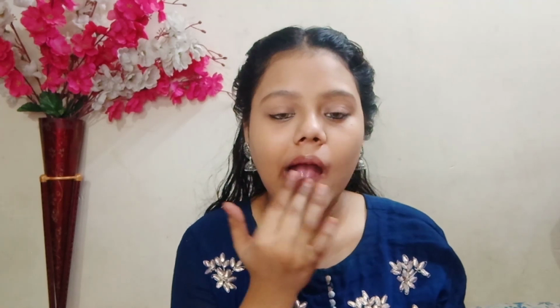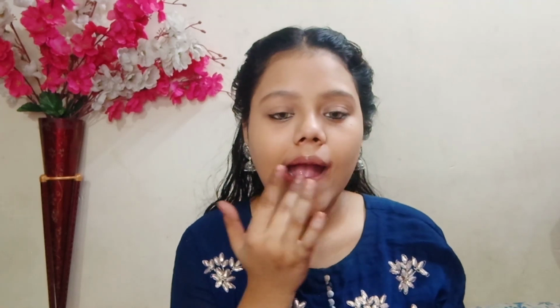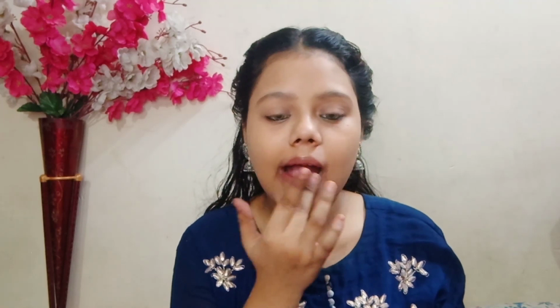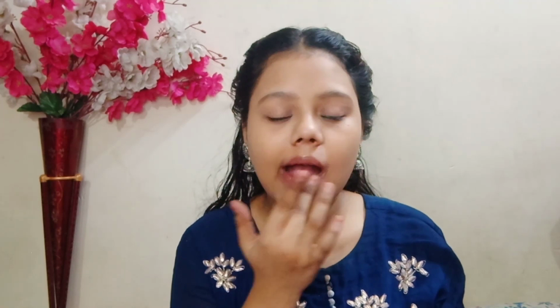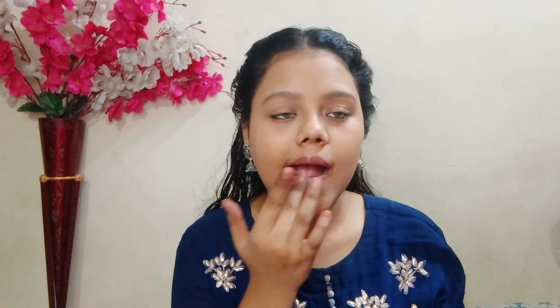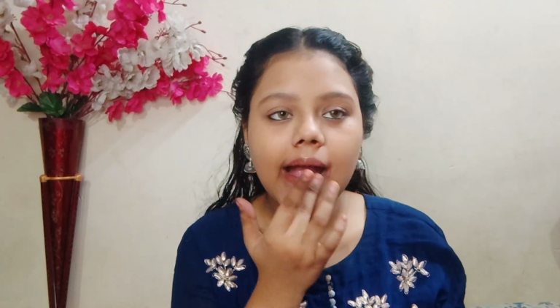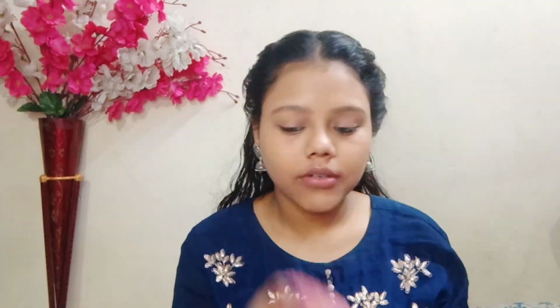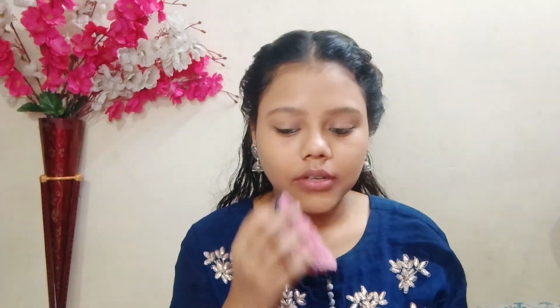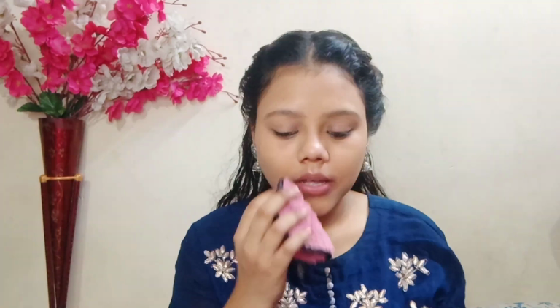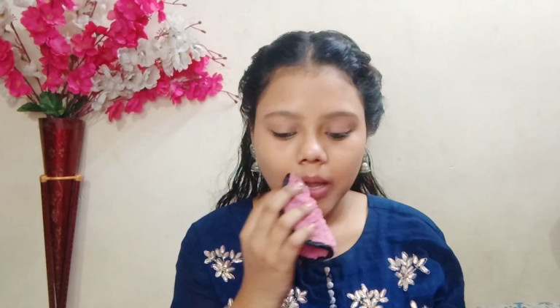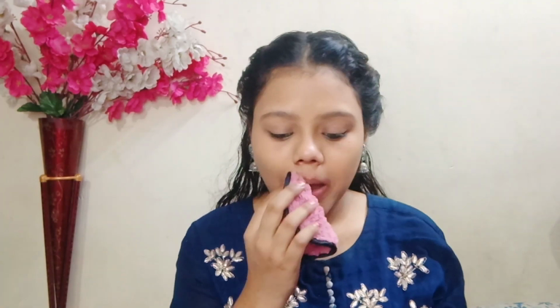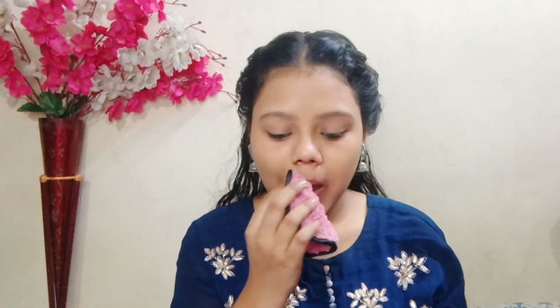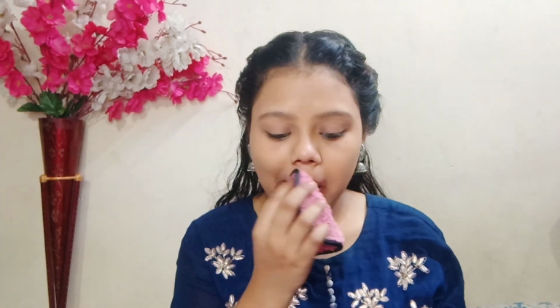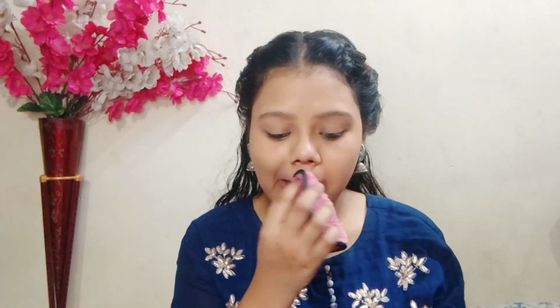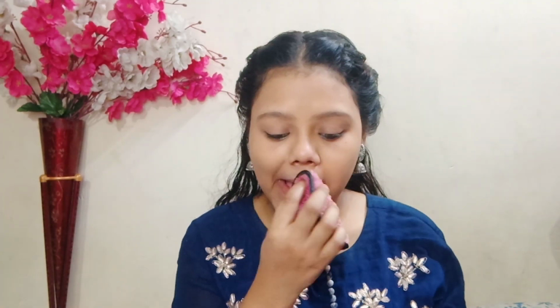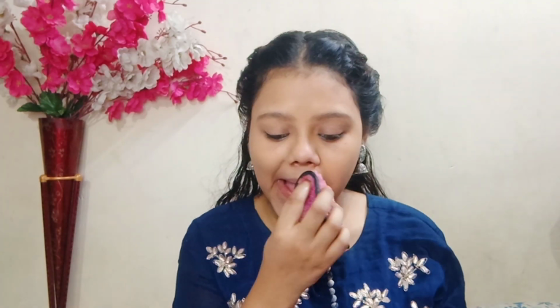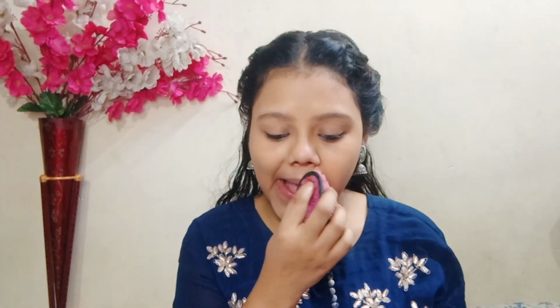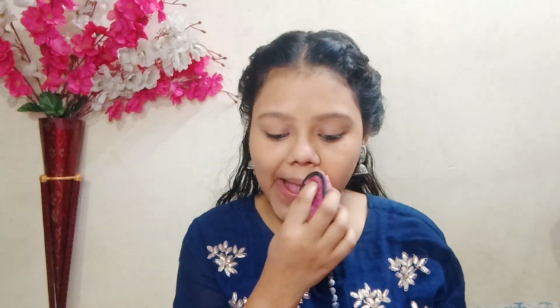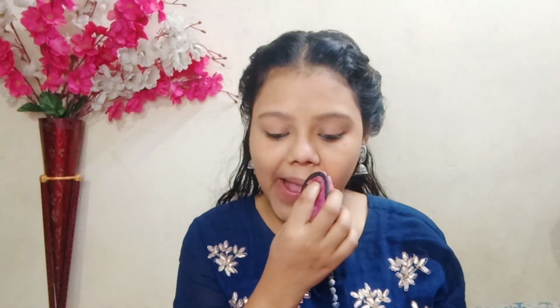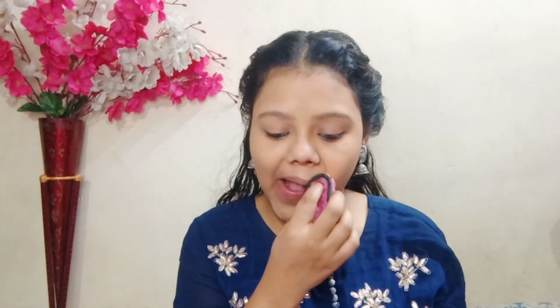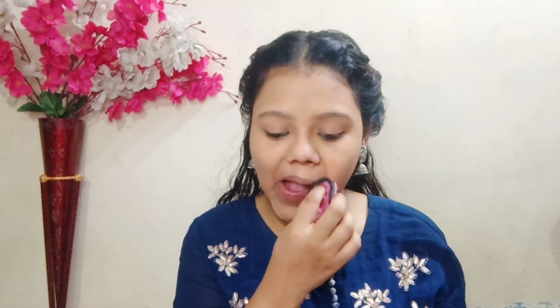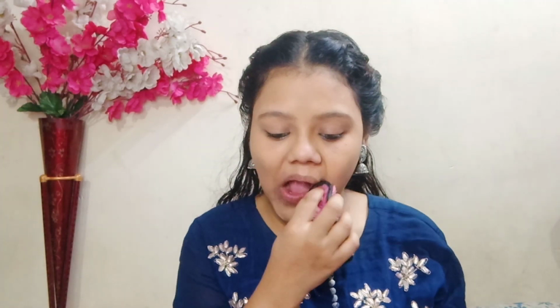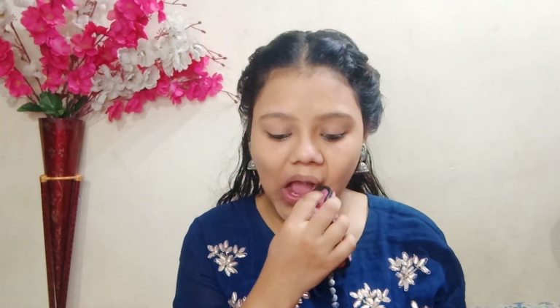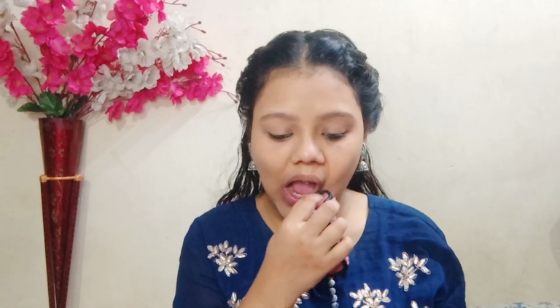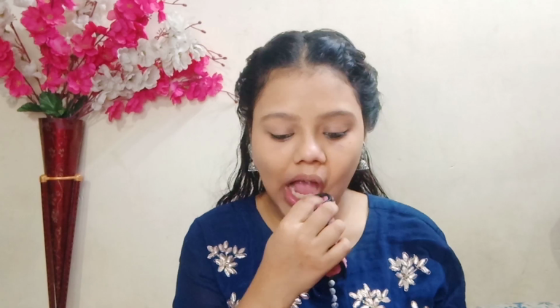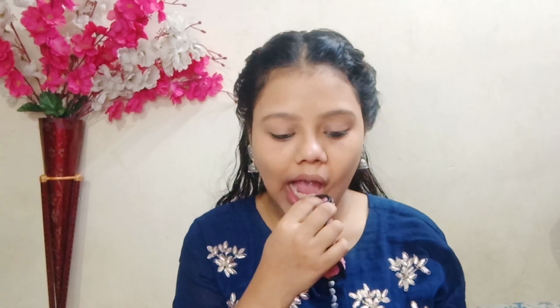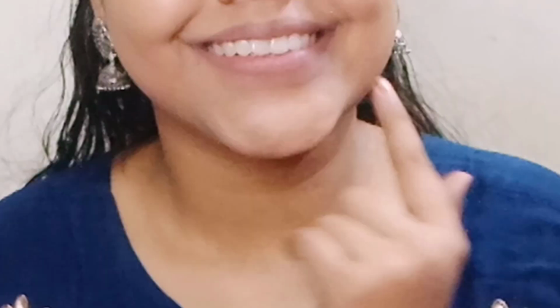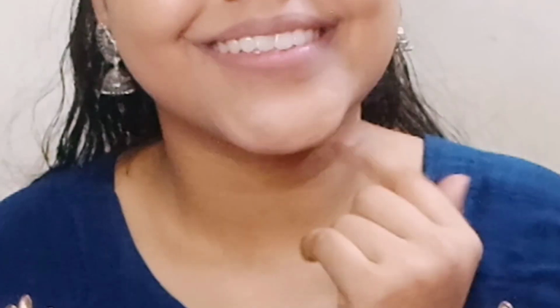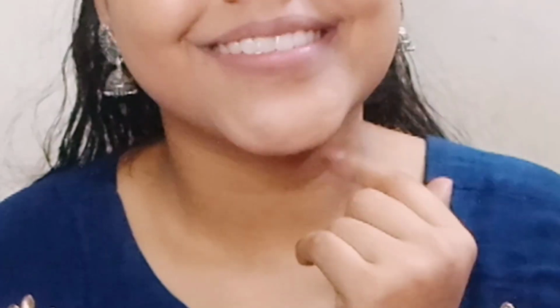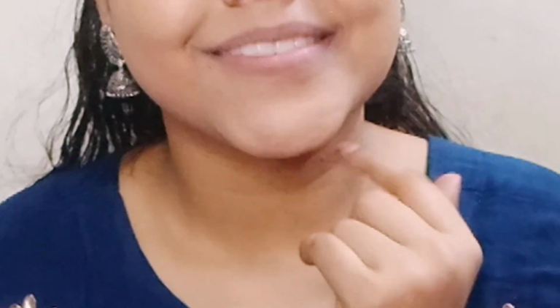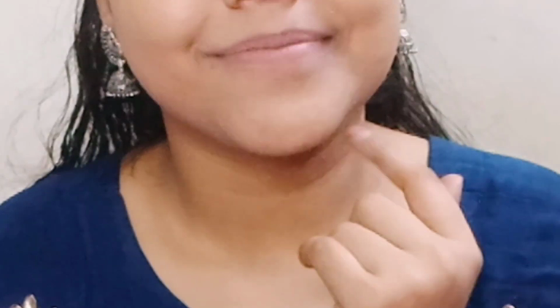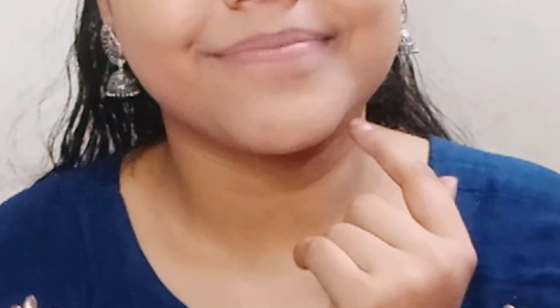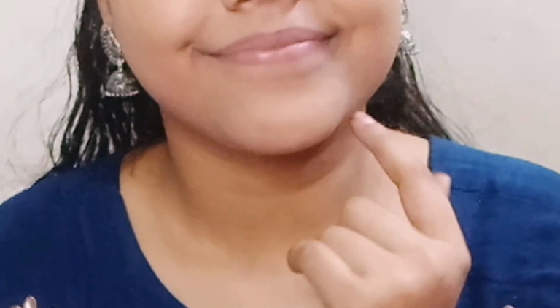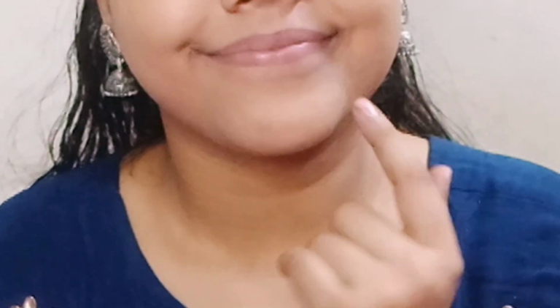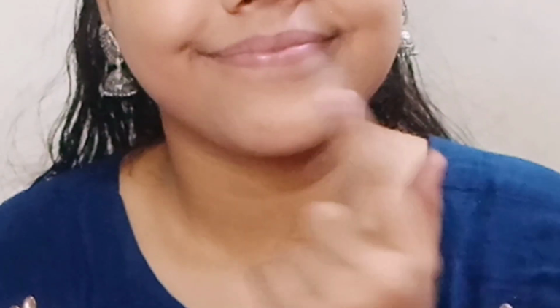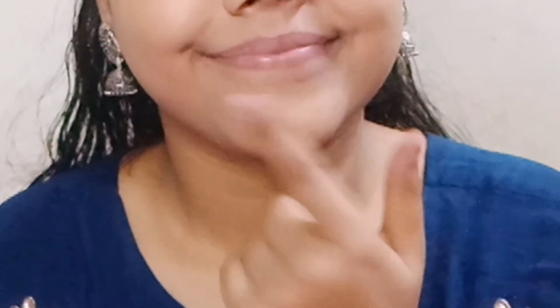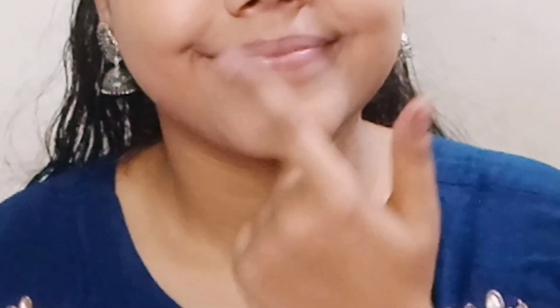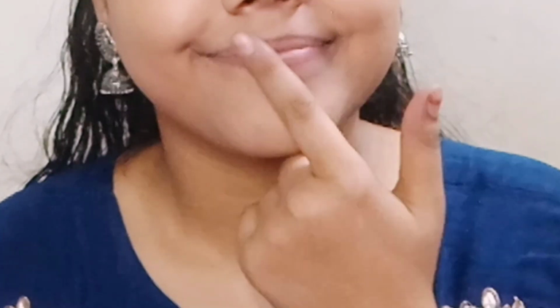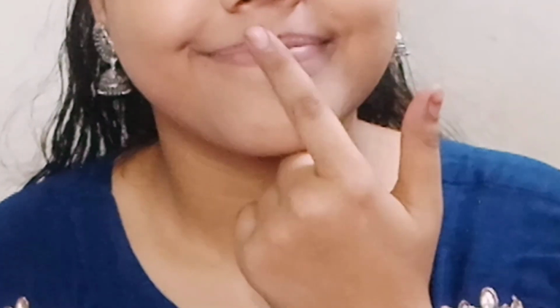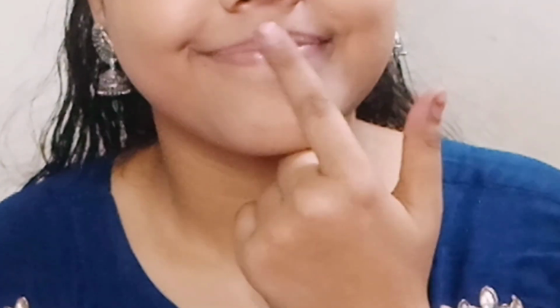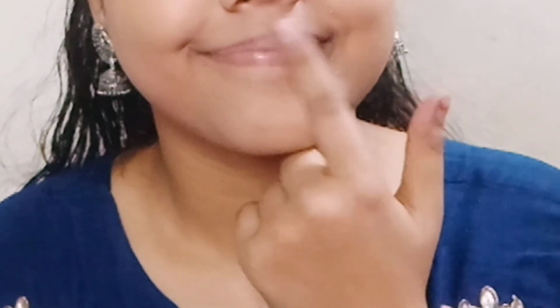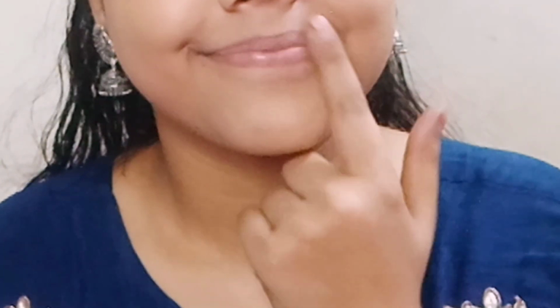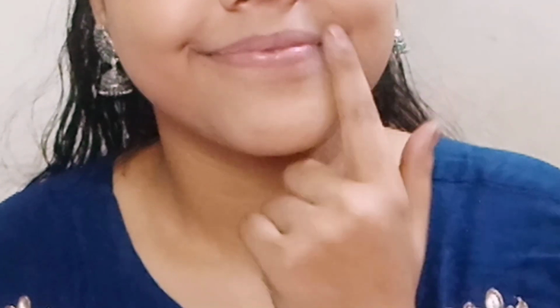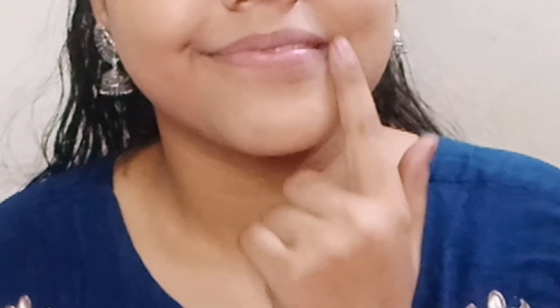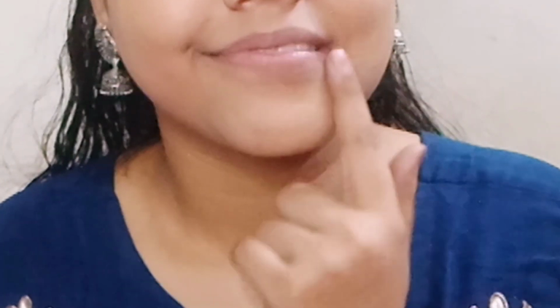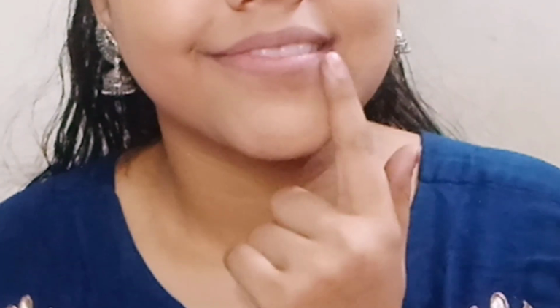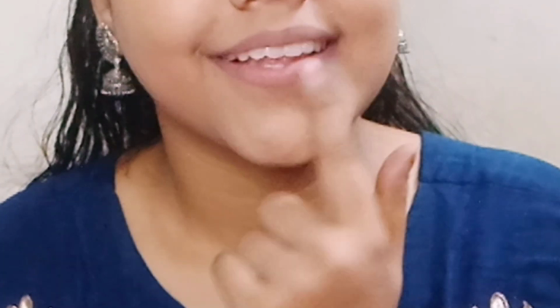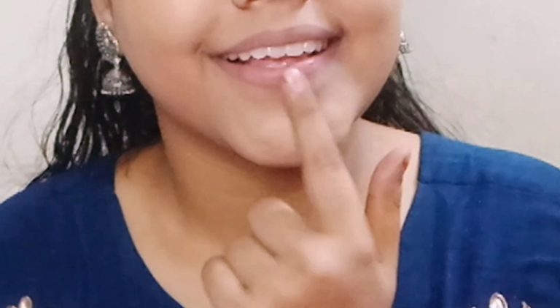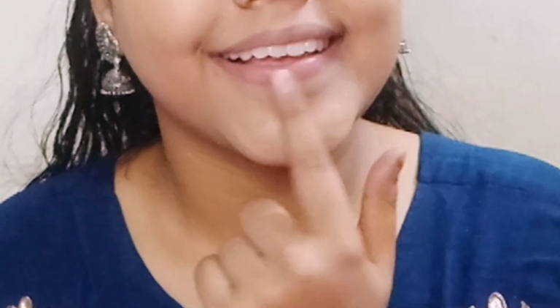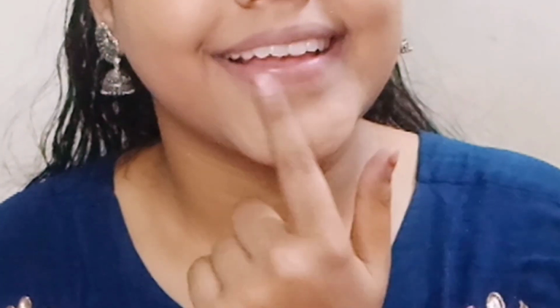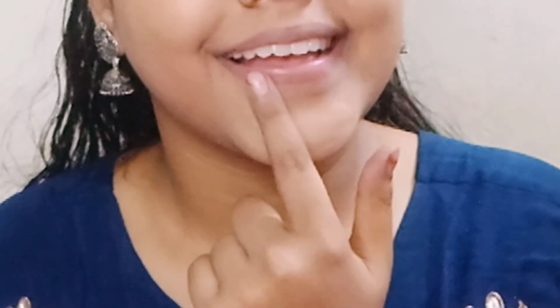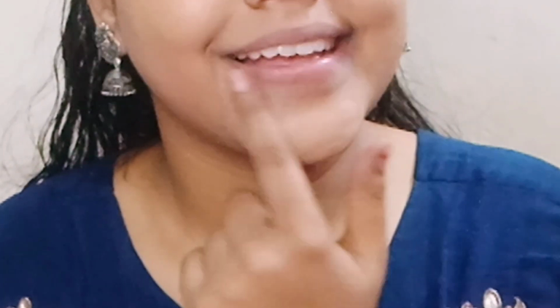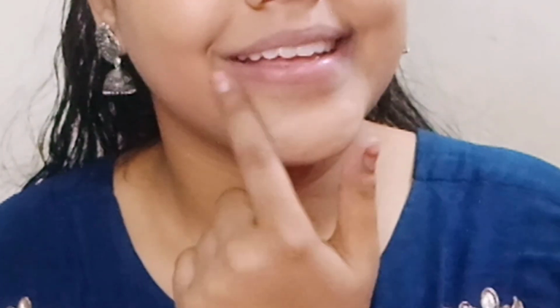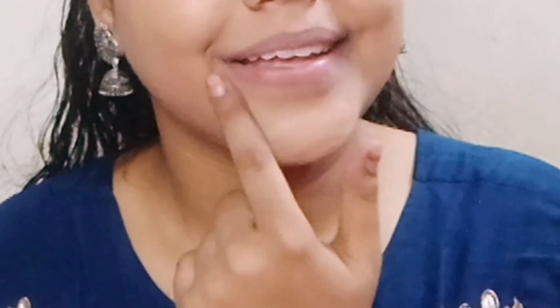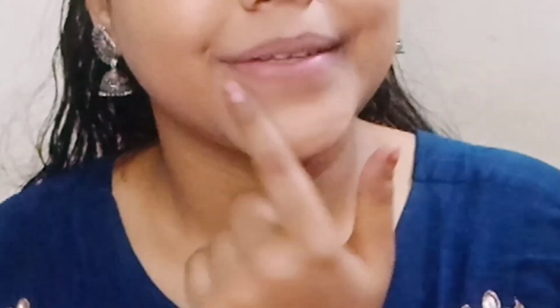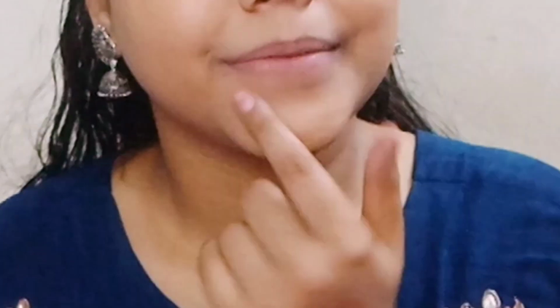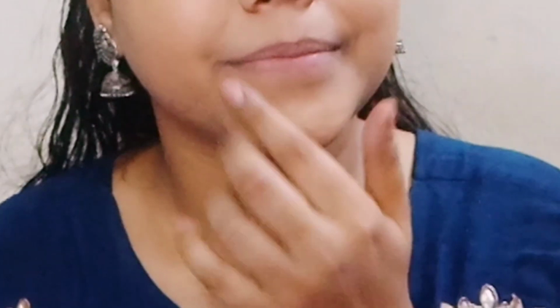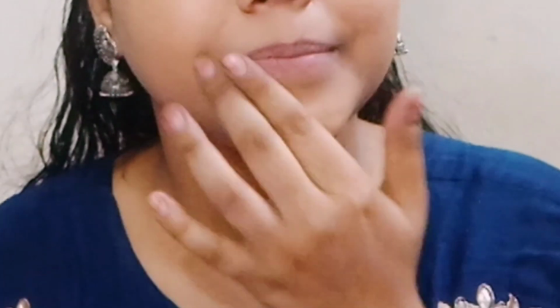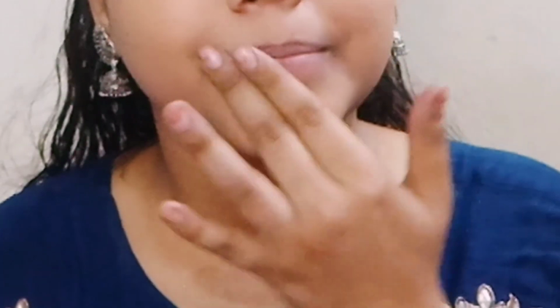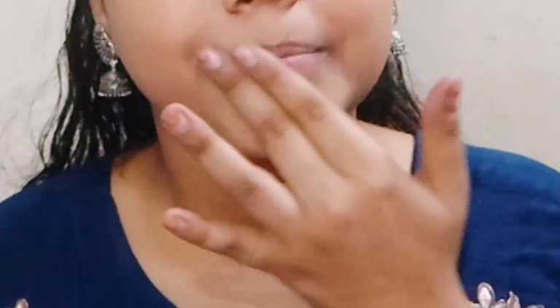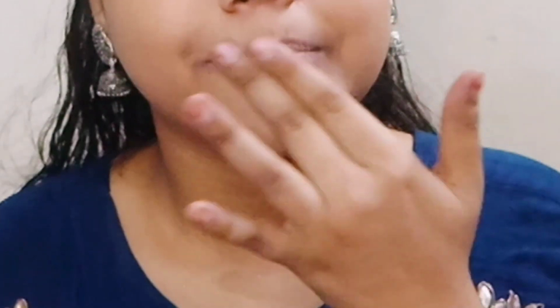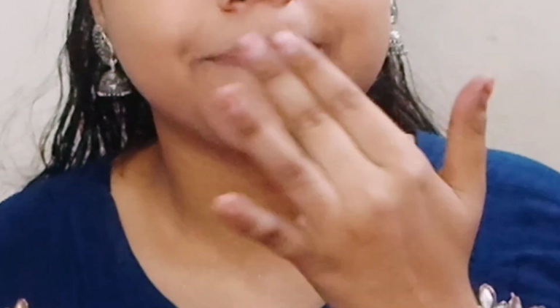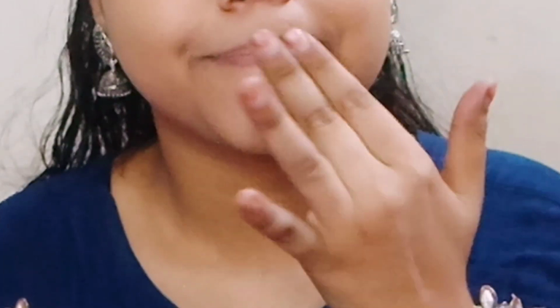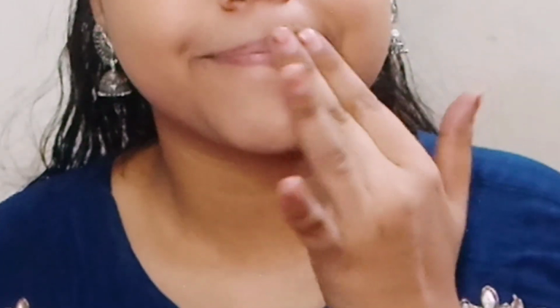If your lips are discolored, try using this scrub weekly or about three times a week.